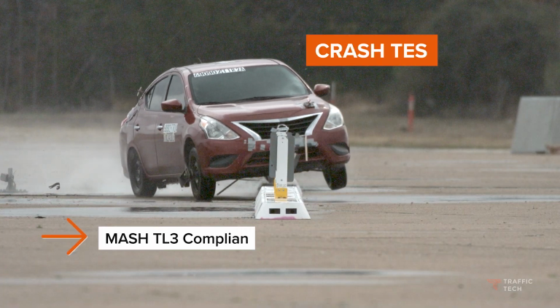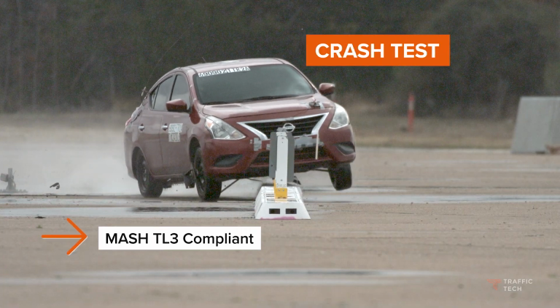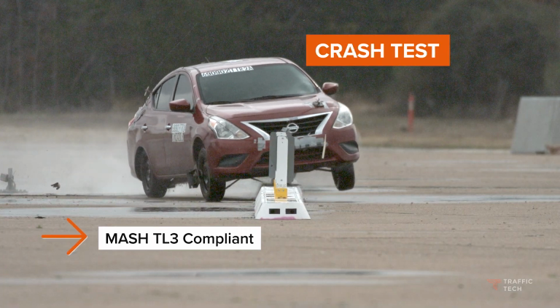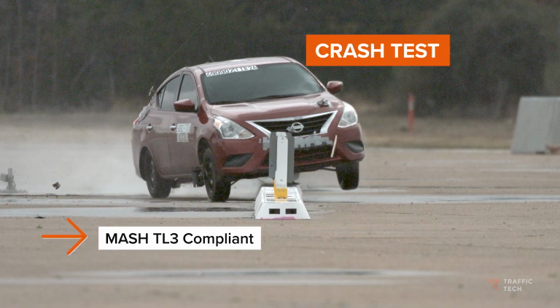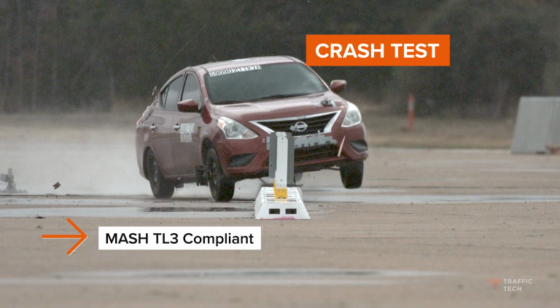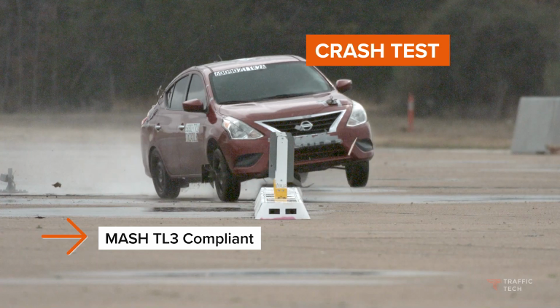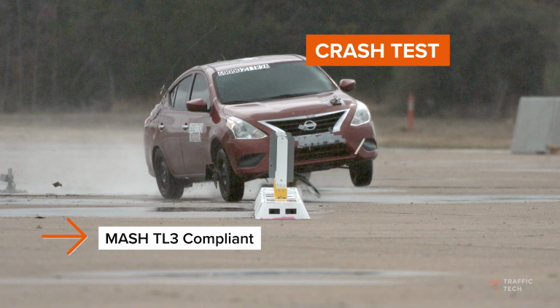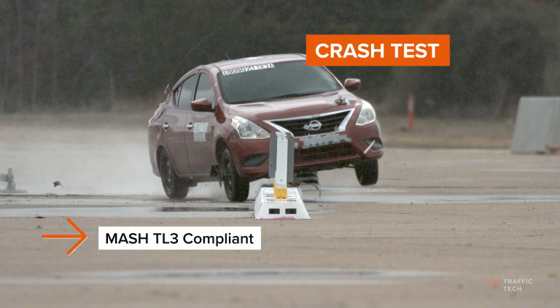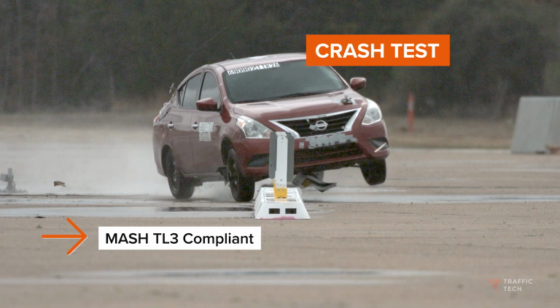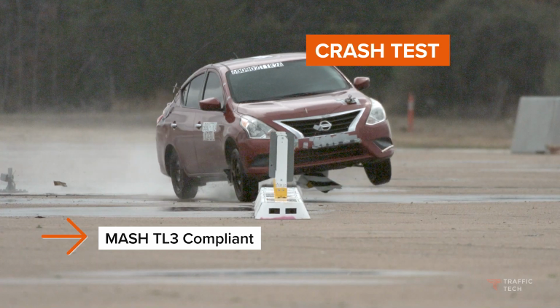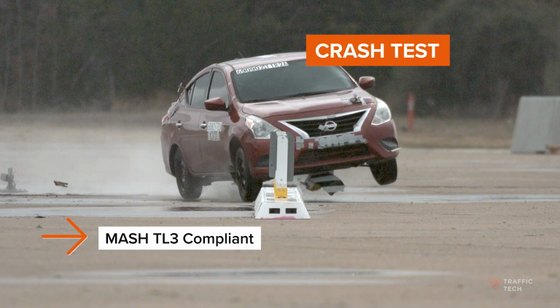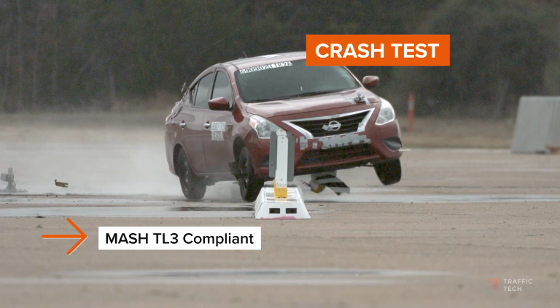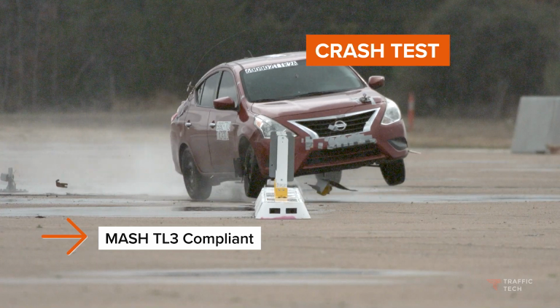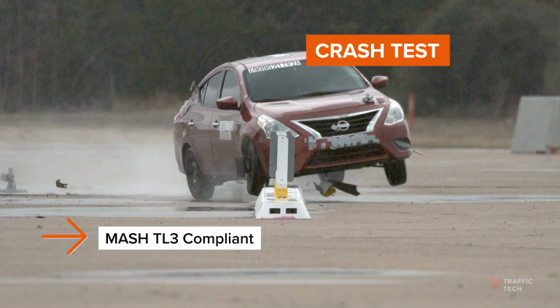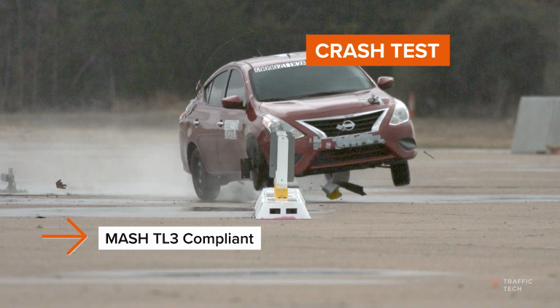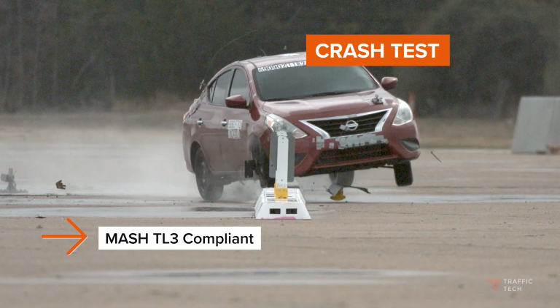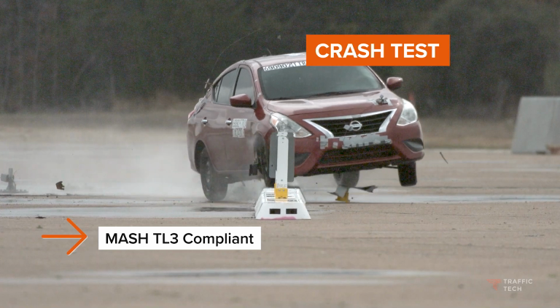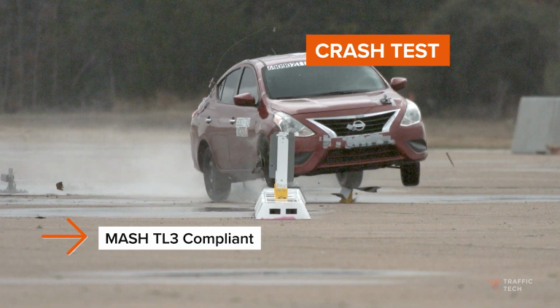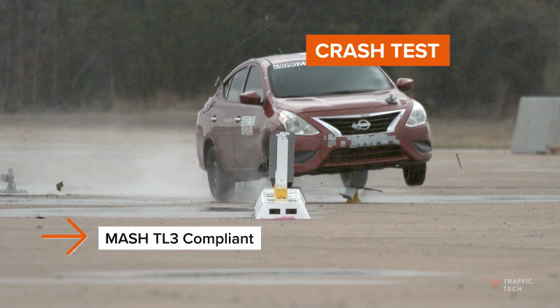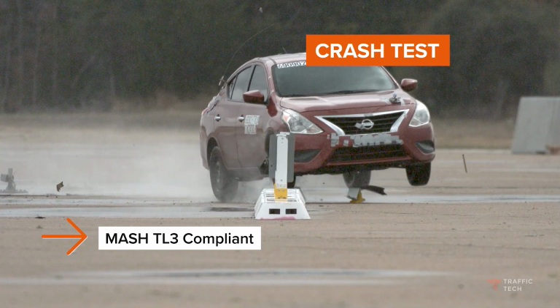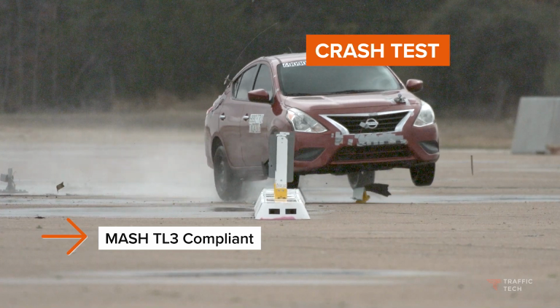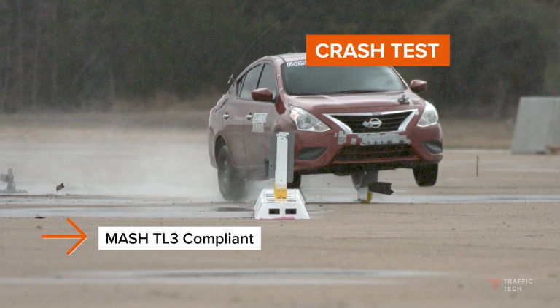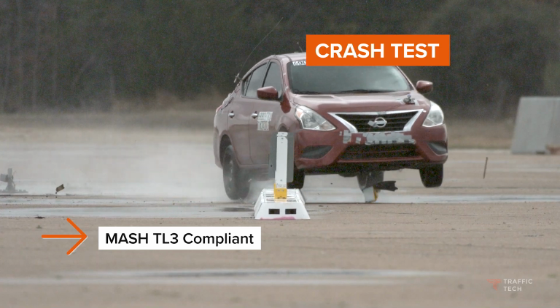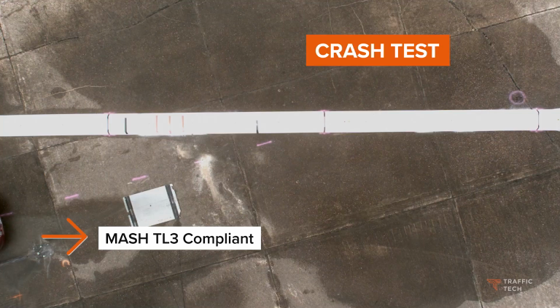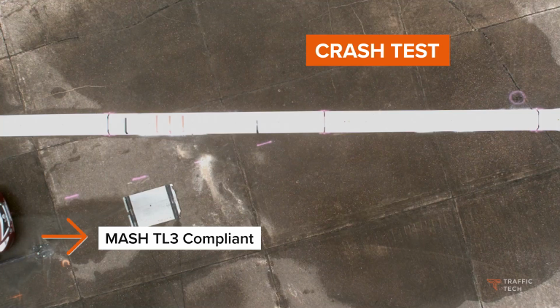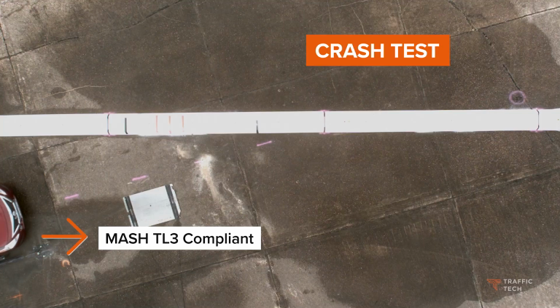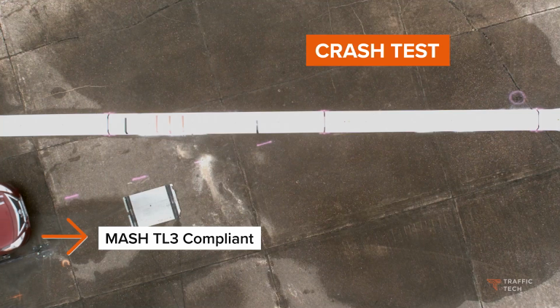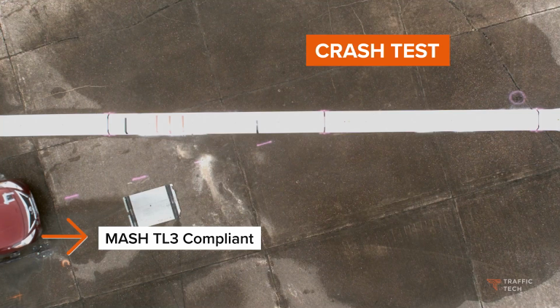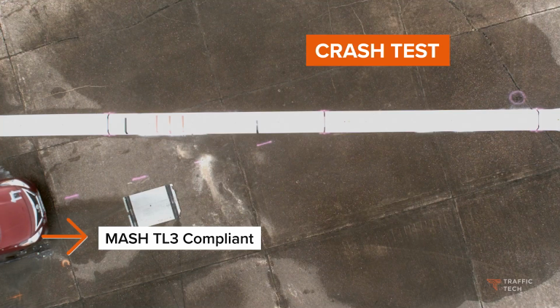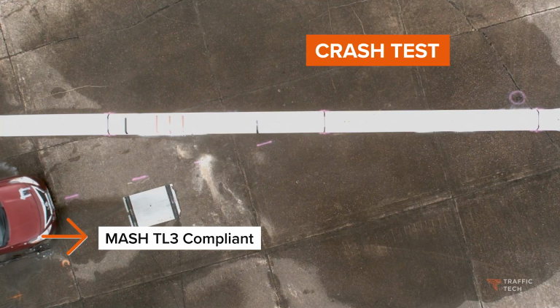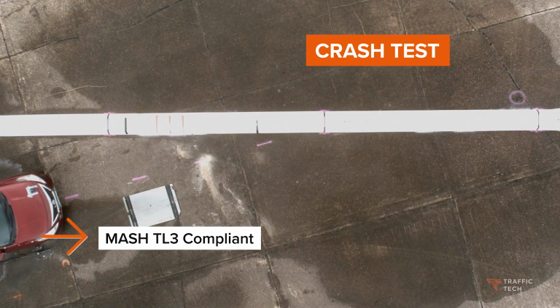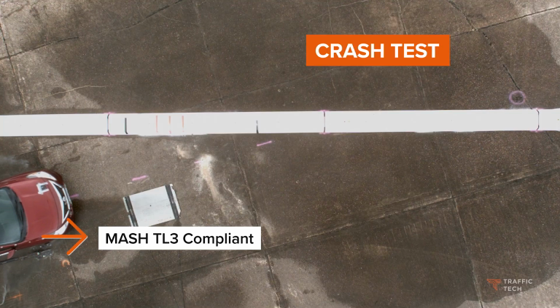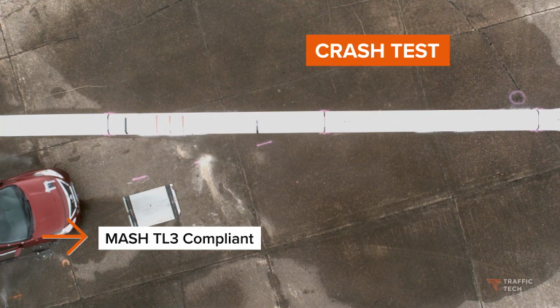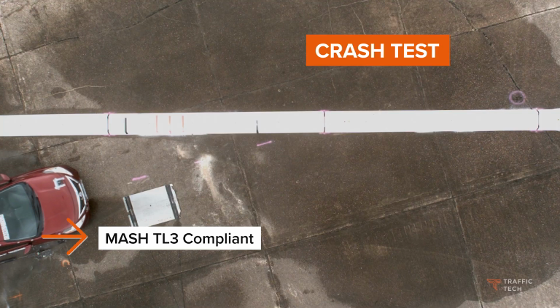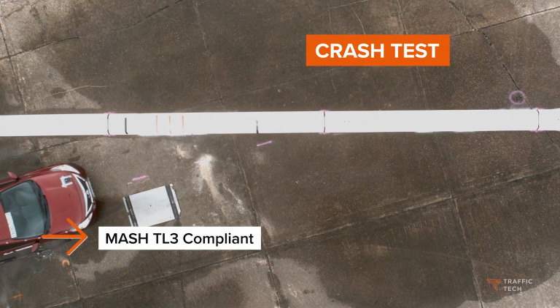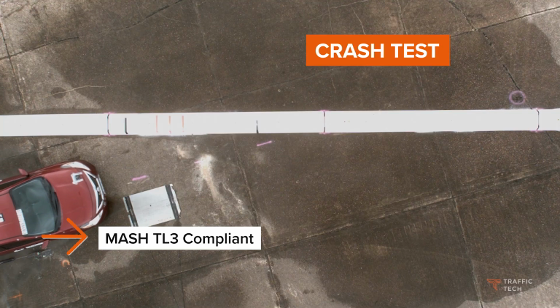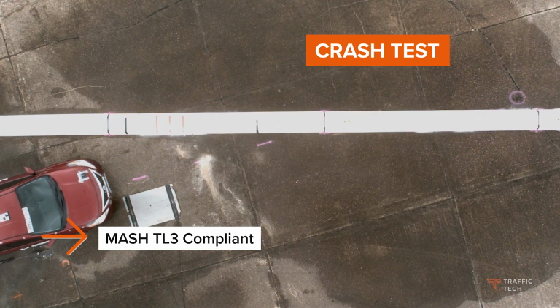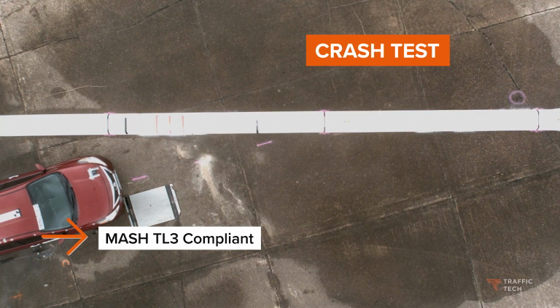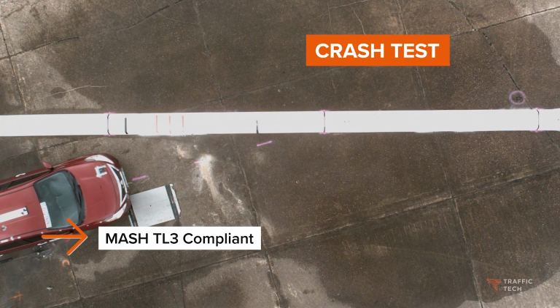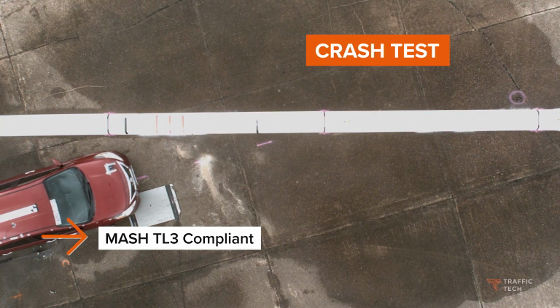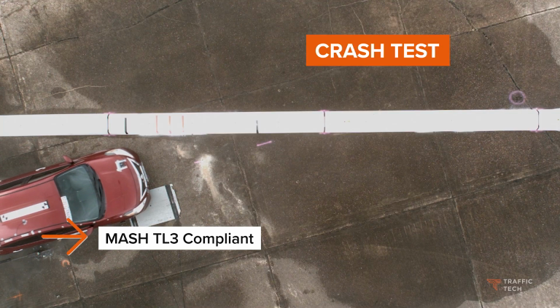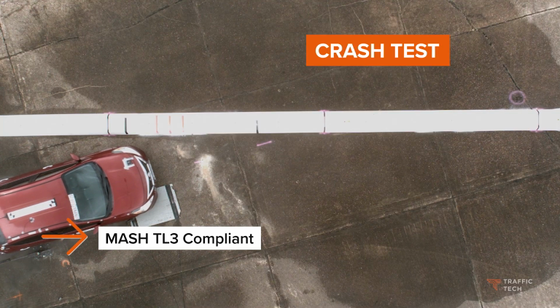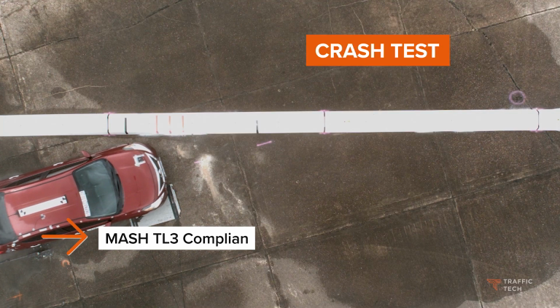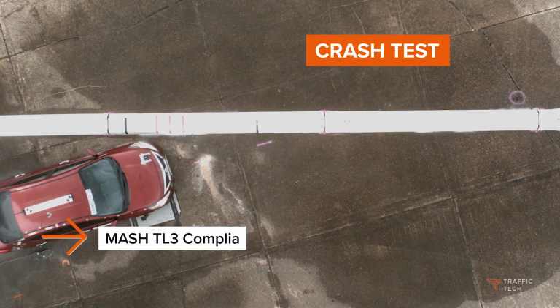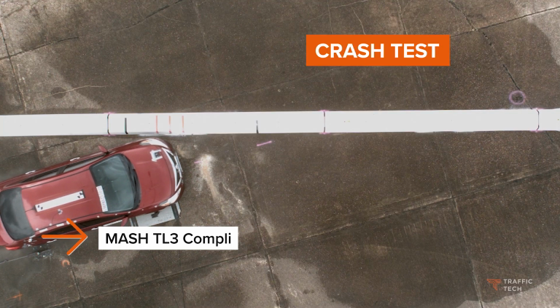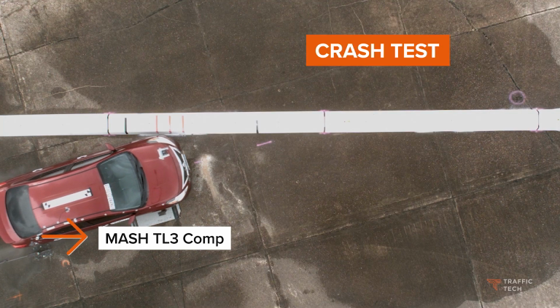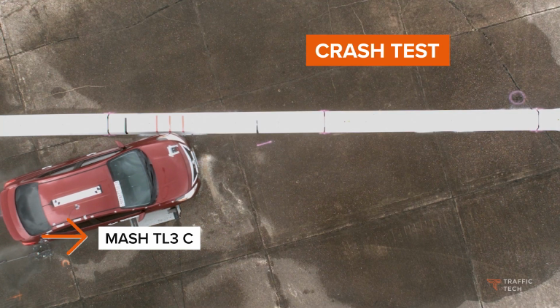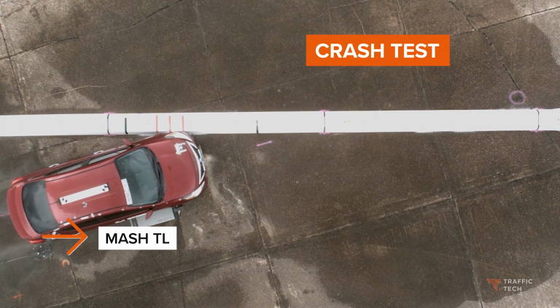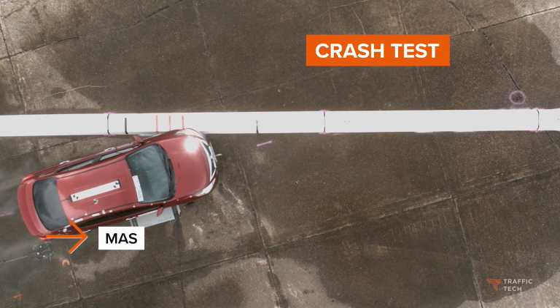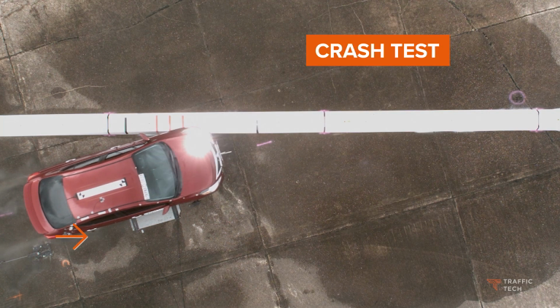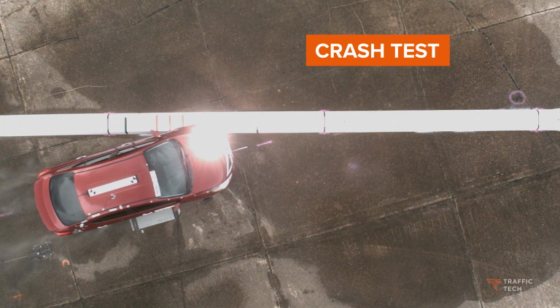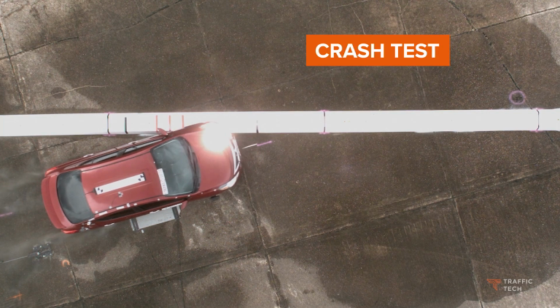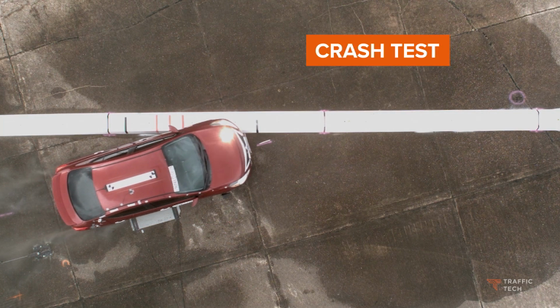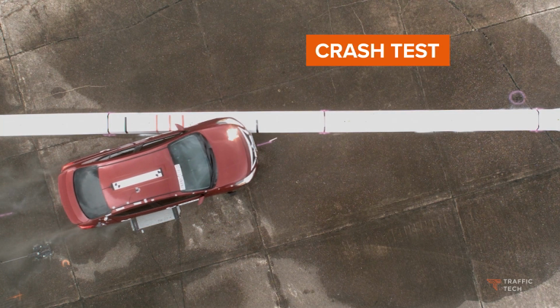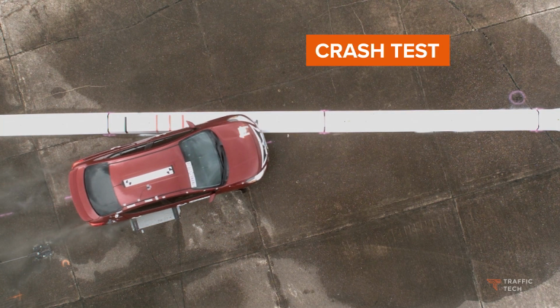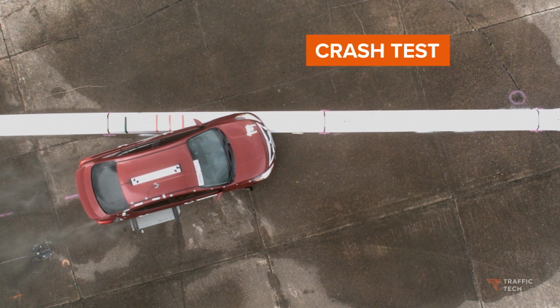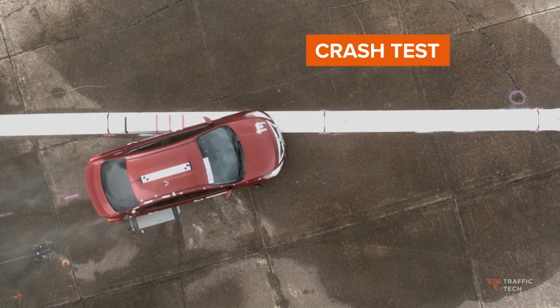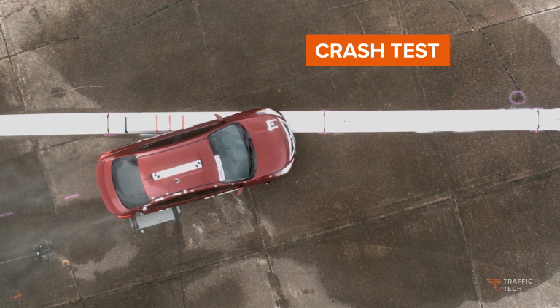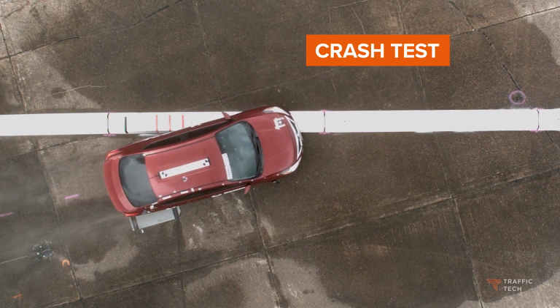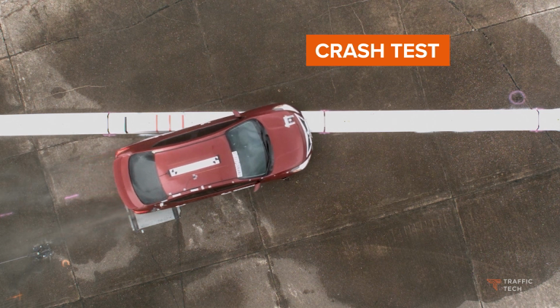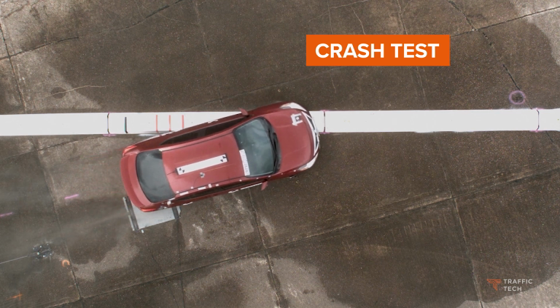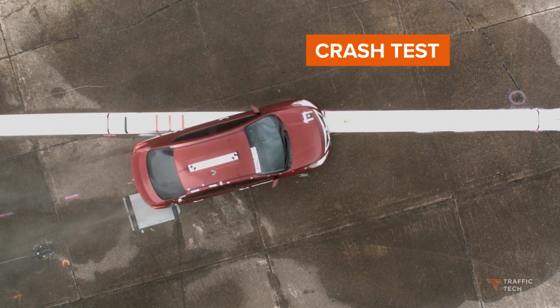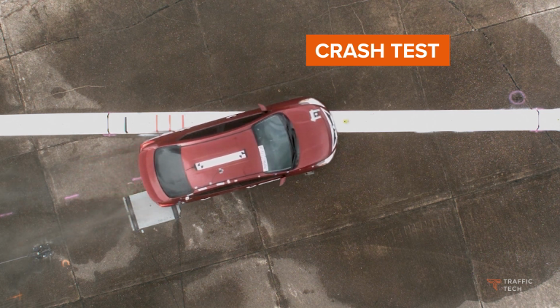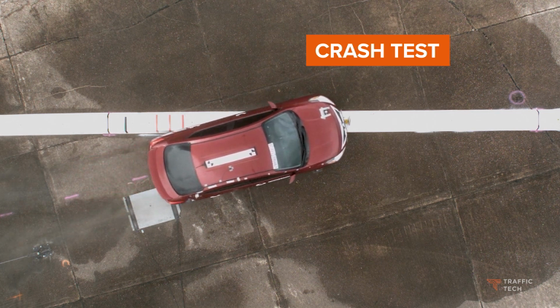It has been crash tested and is compliant with MASH TL3 standards, providing high levels of safety.